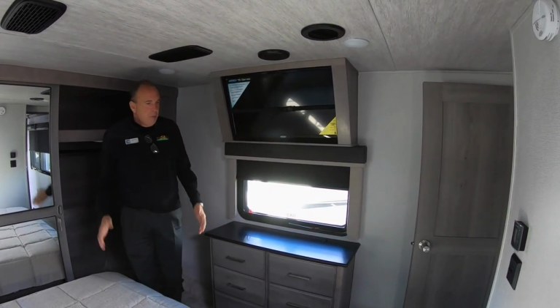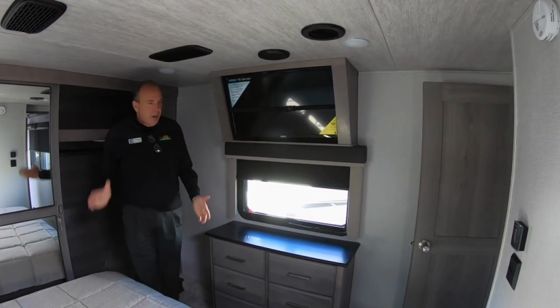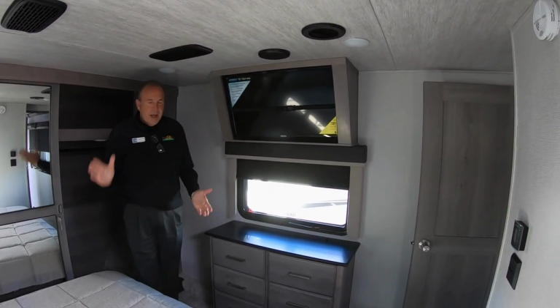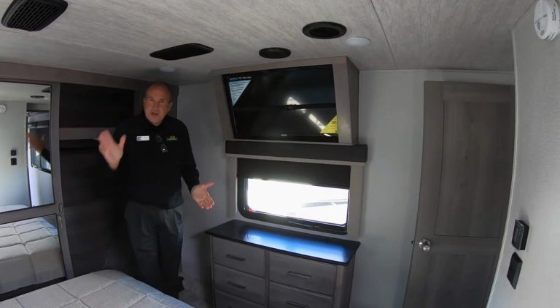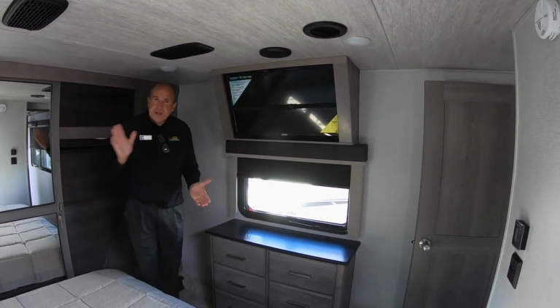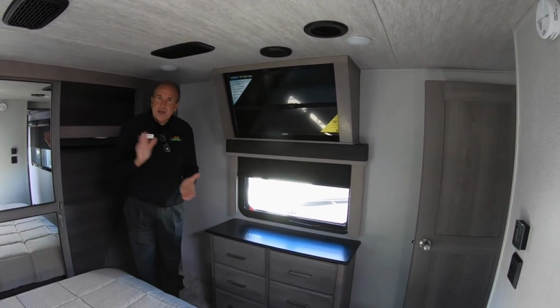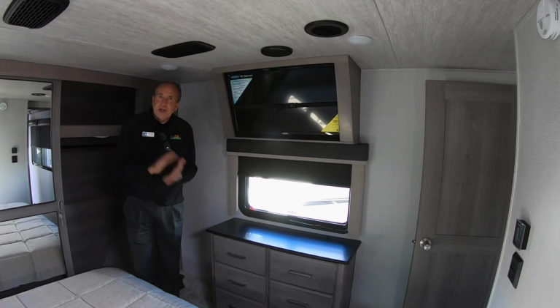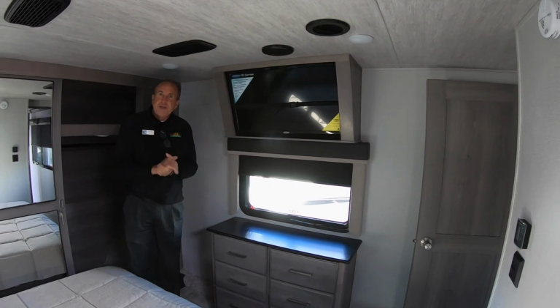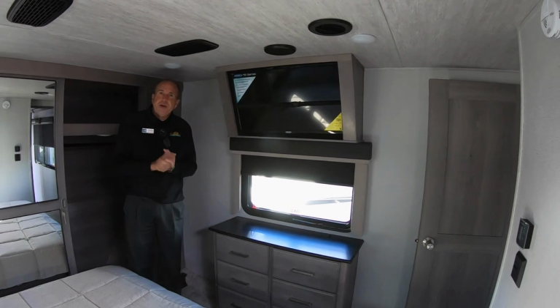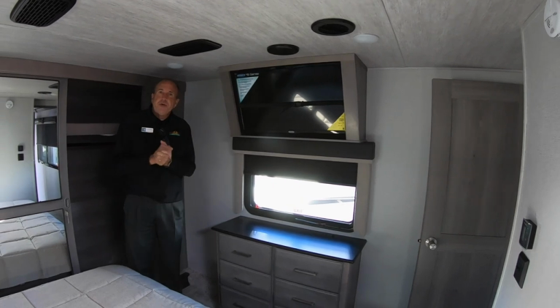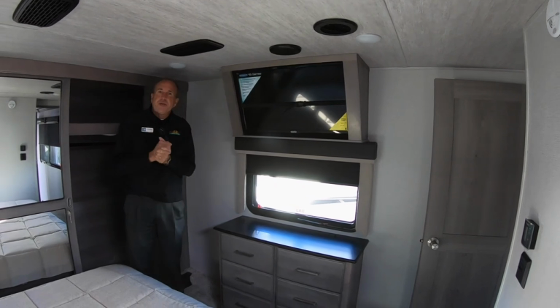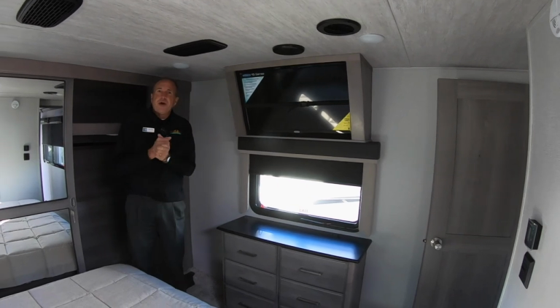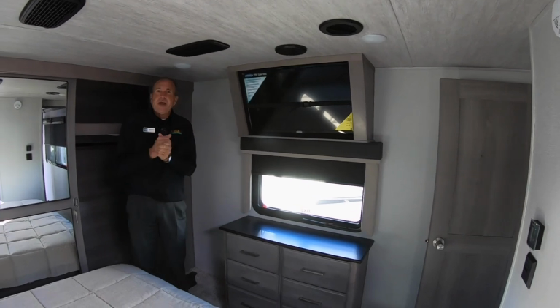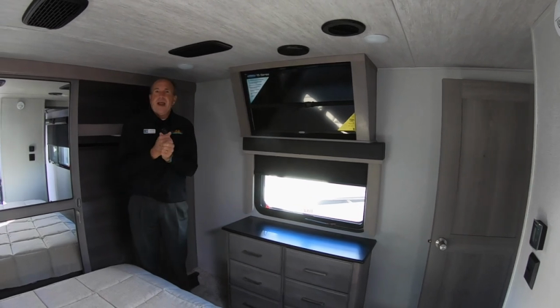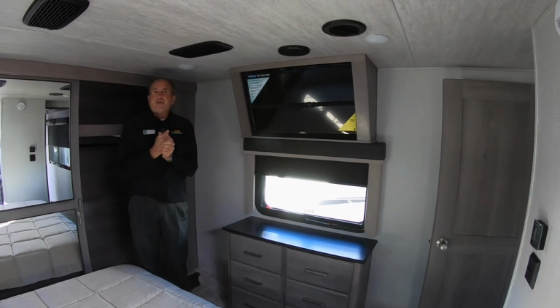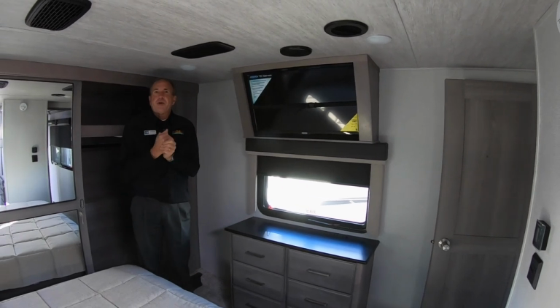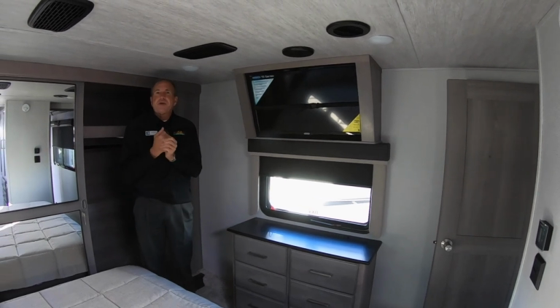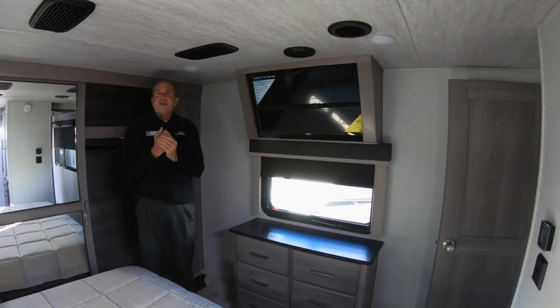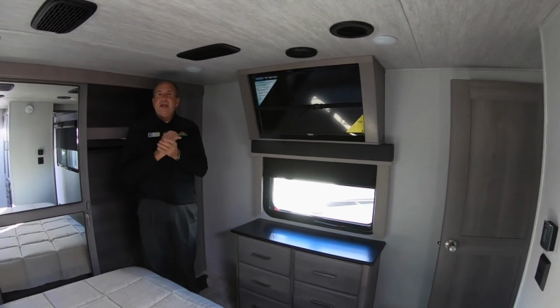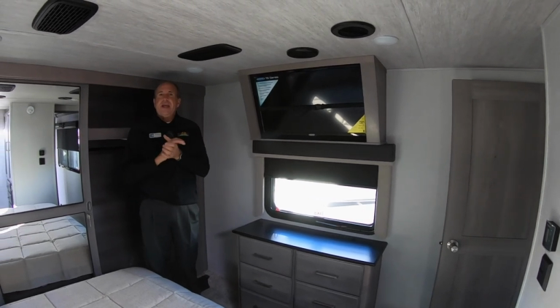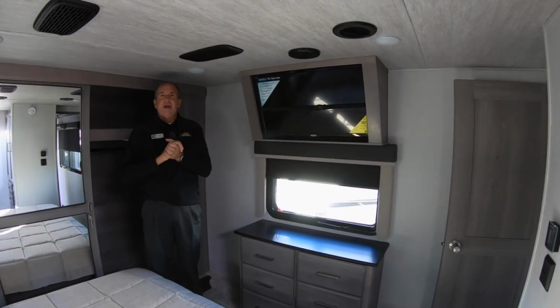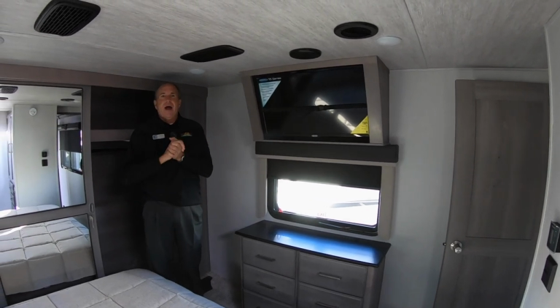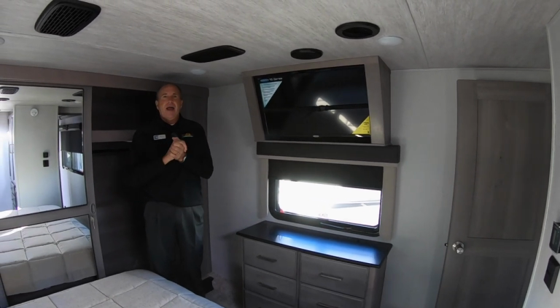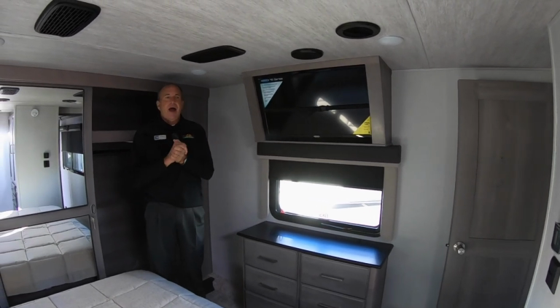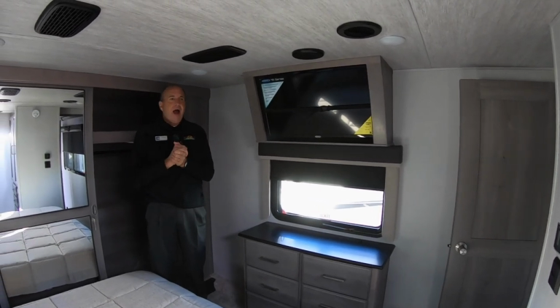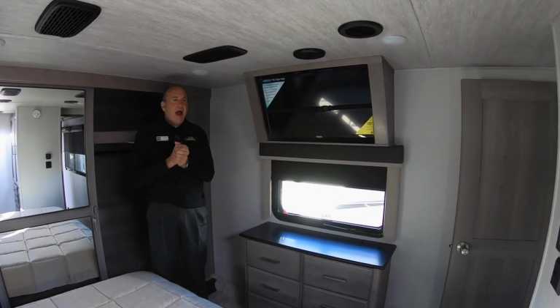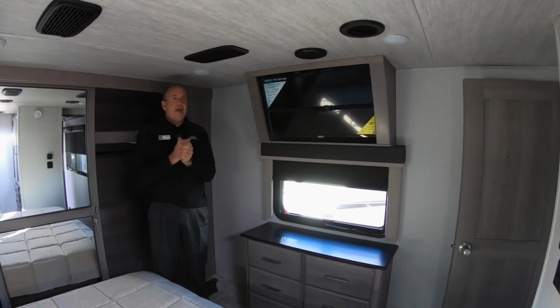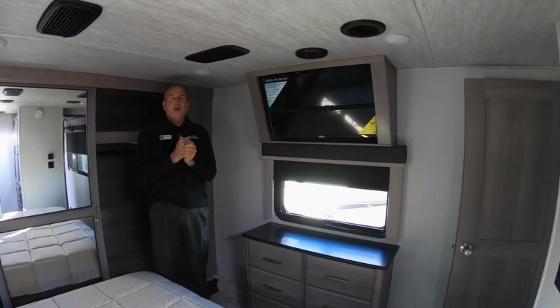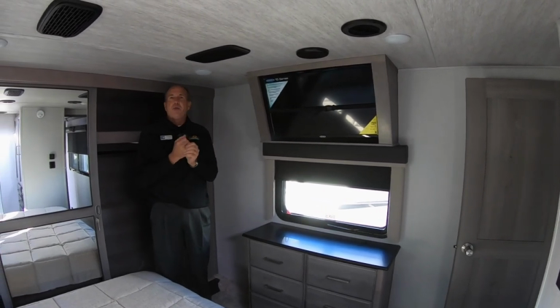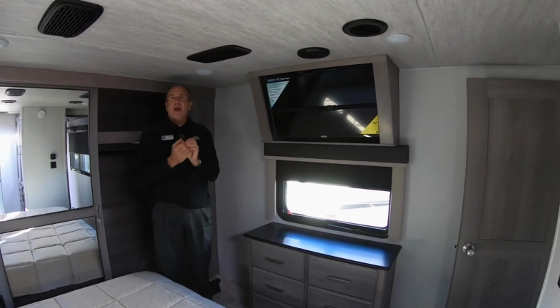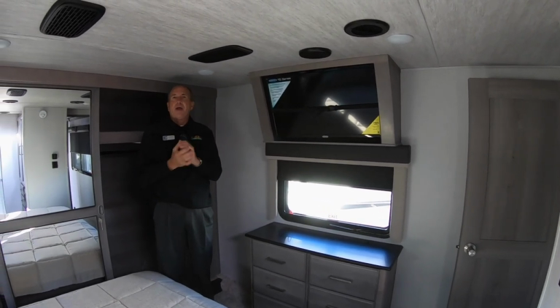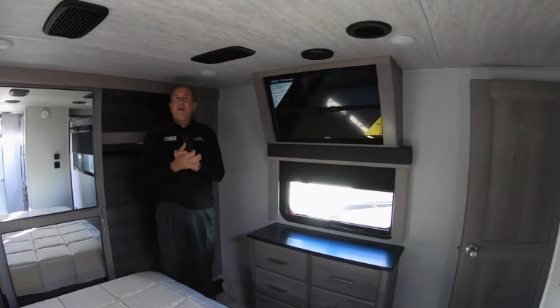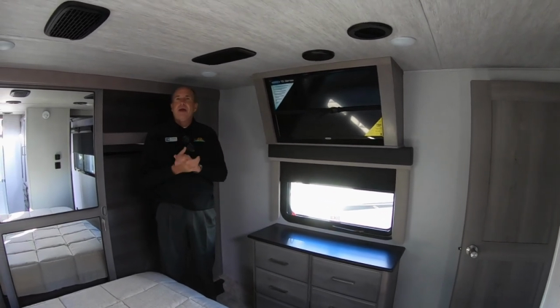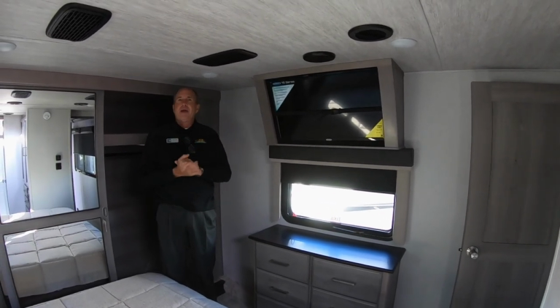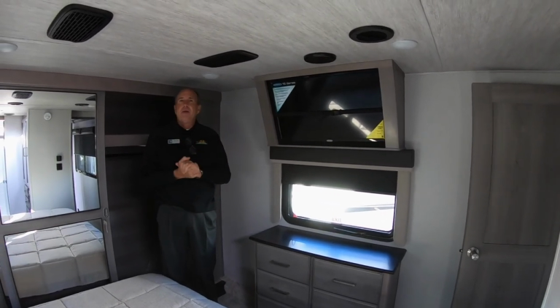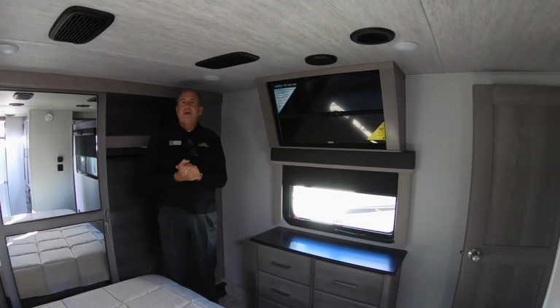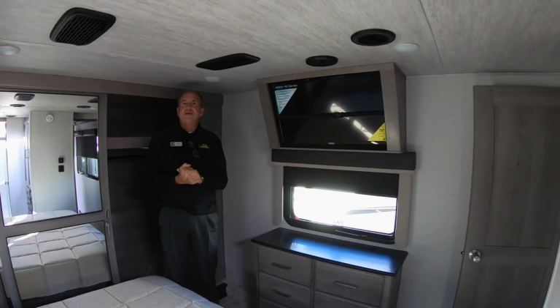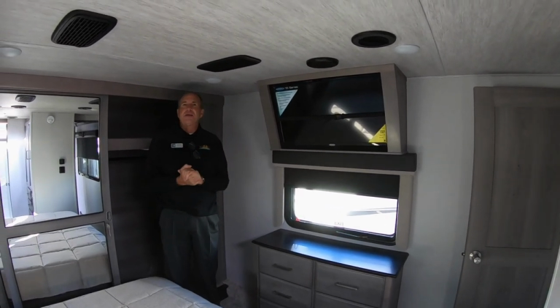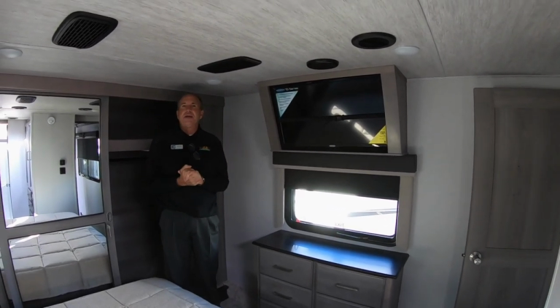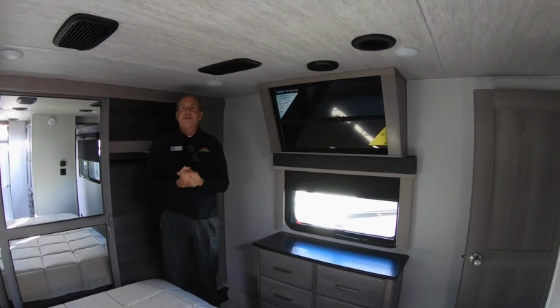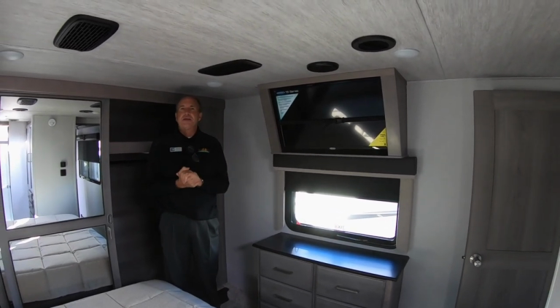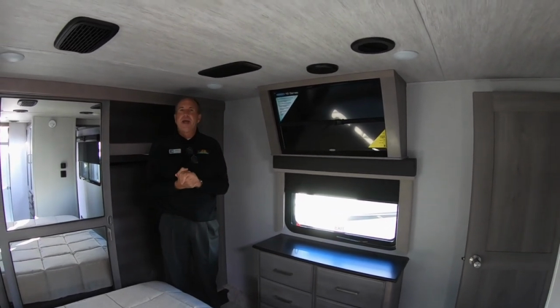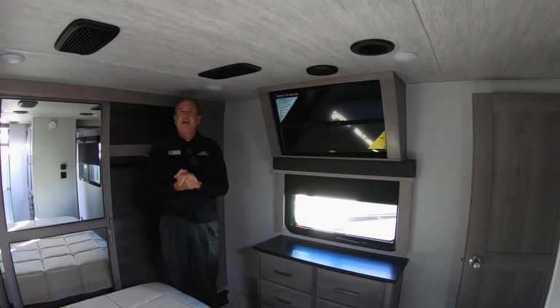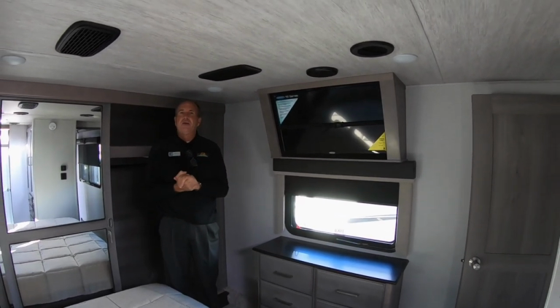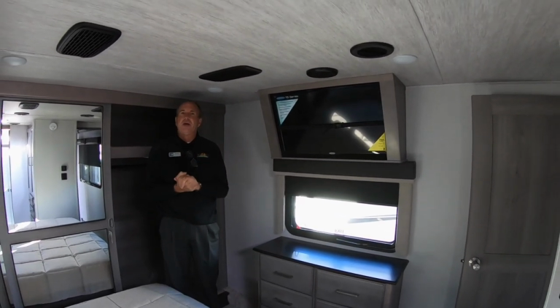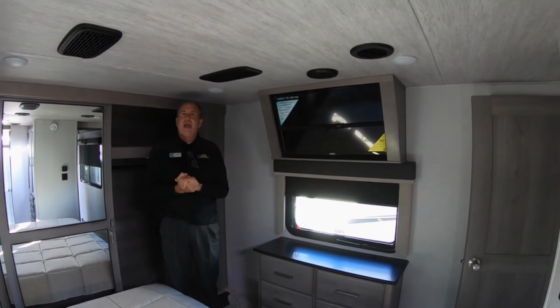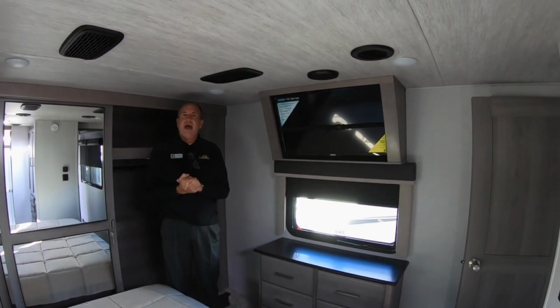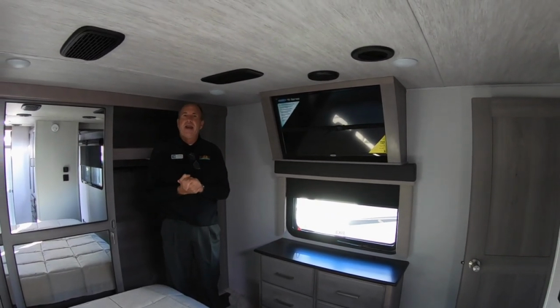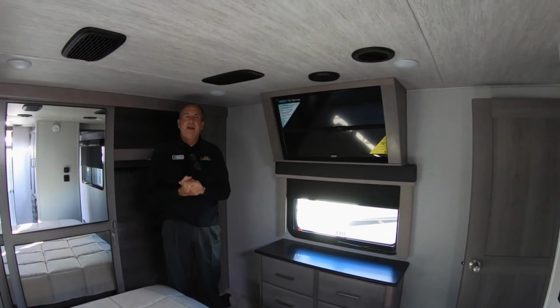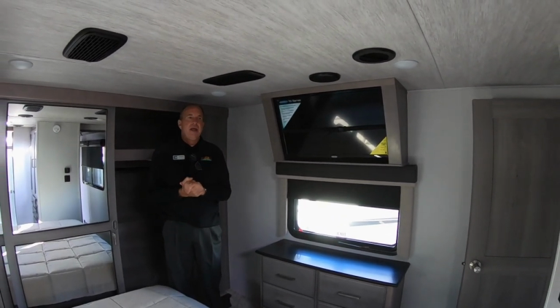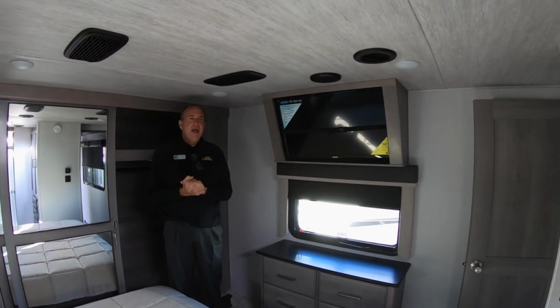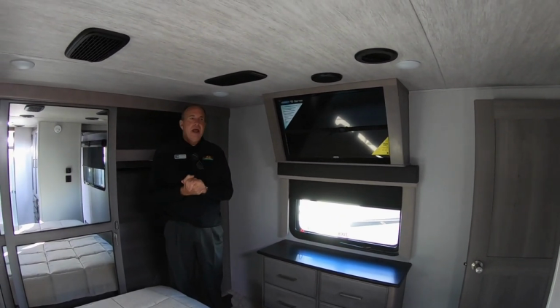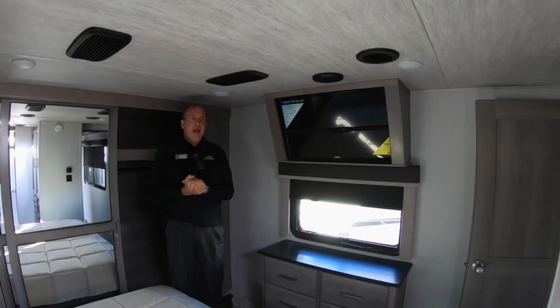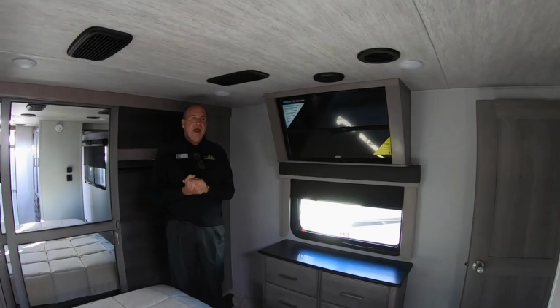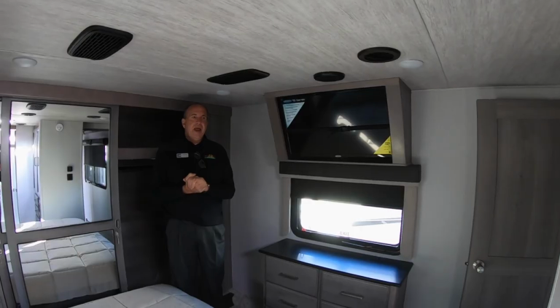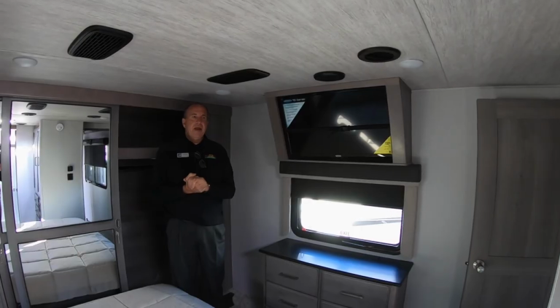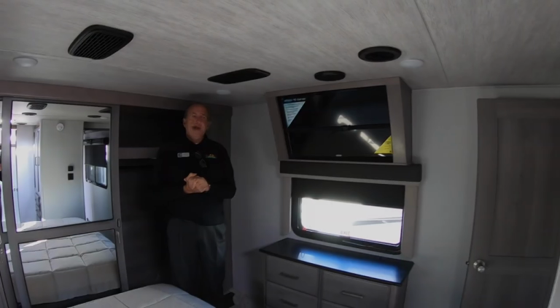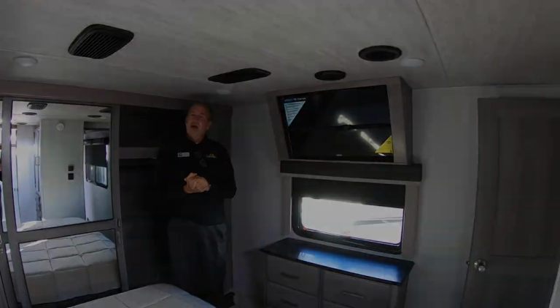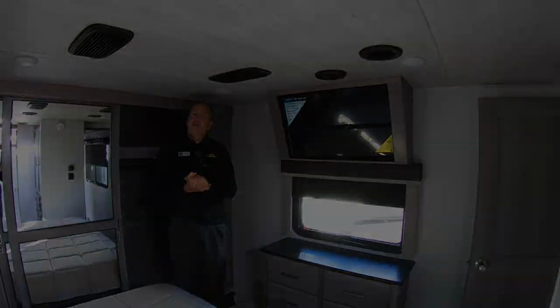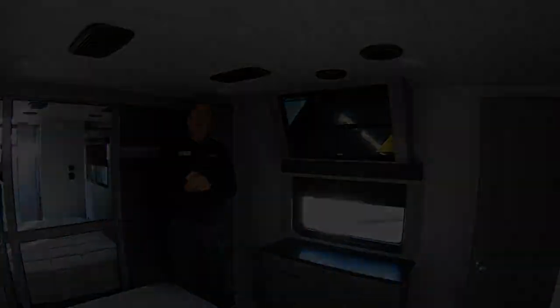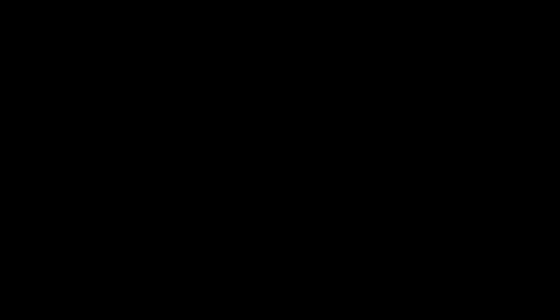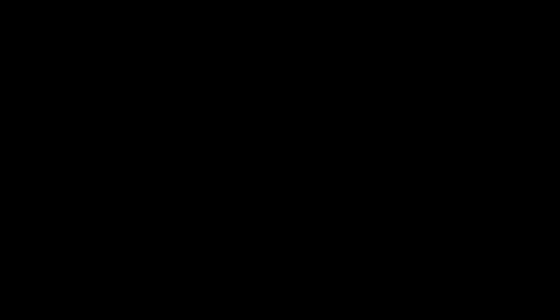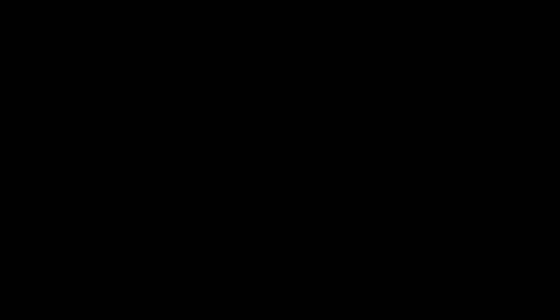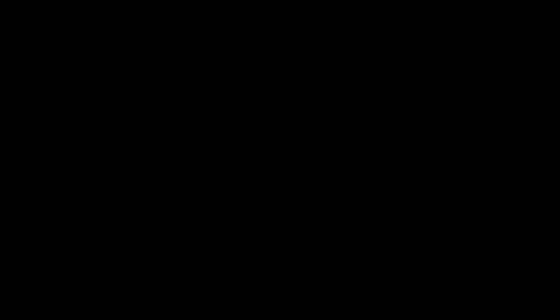This is the new Montana 3813. I highly recommend coming to see us and take a look at it. Have a great day.